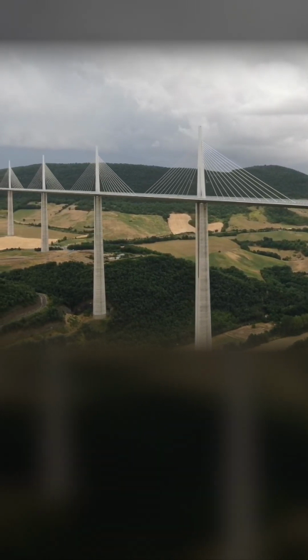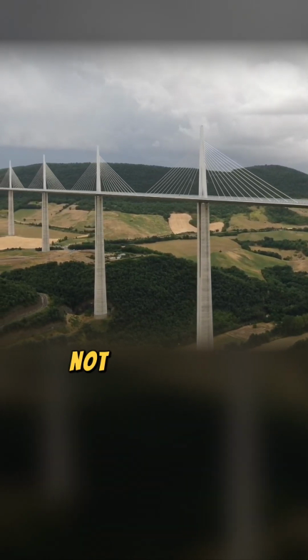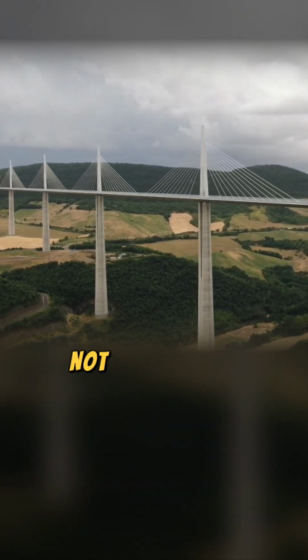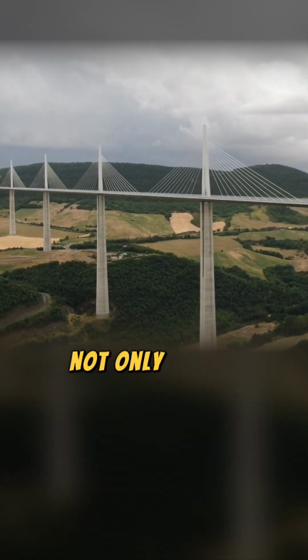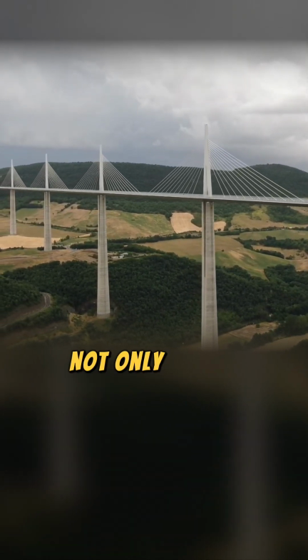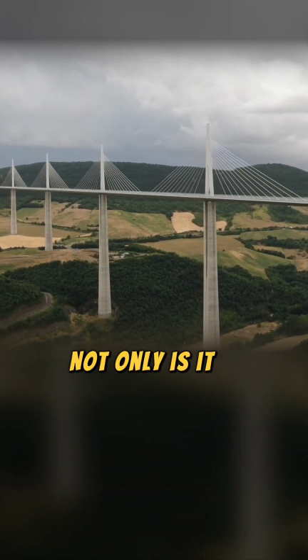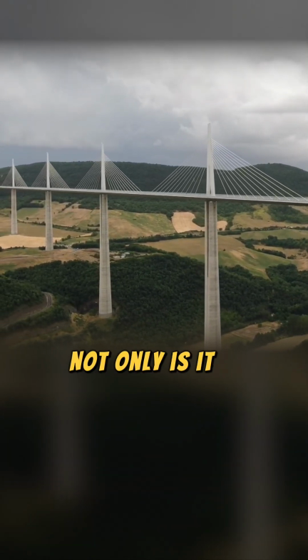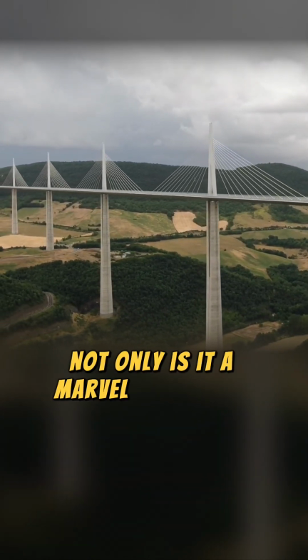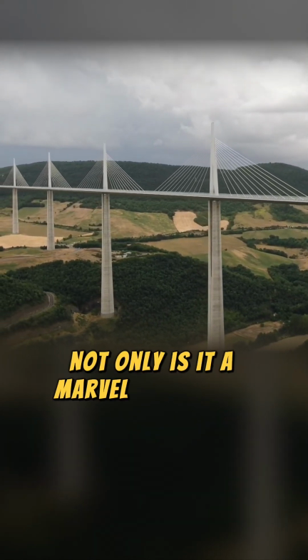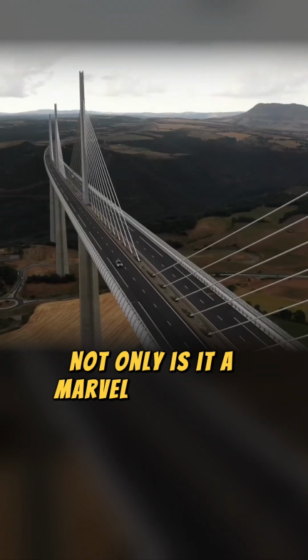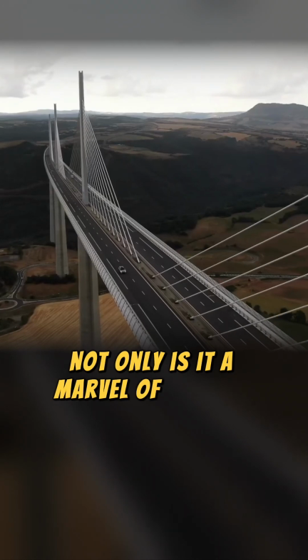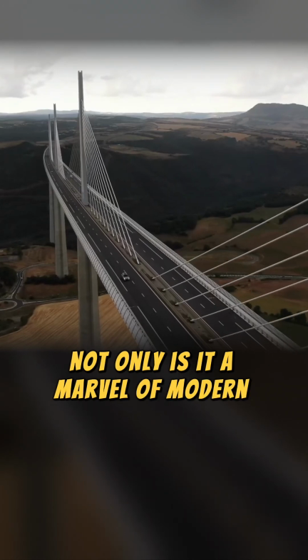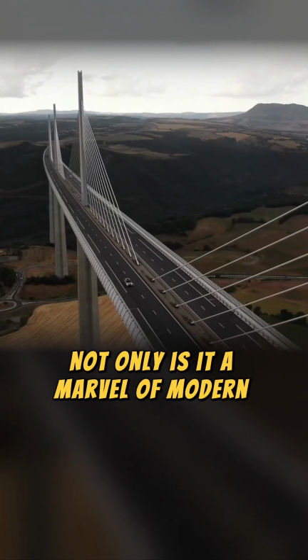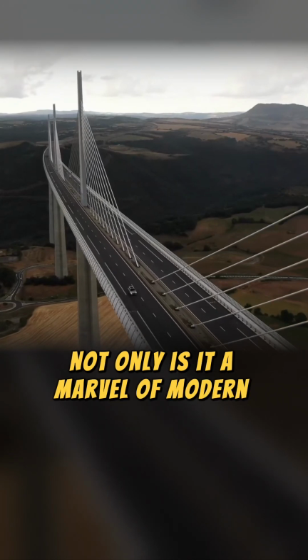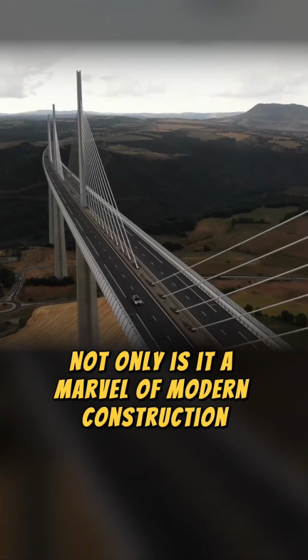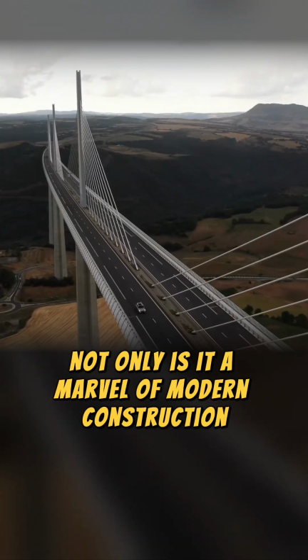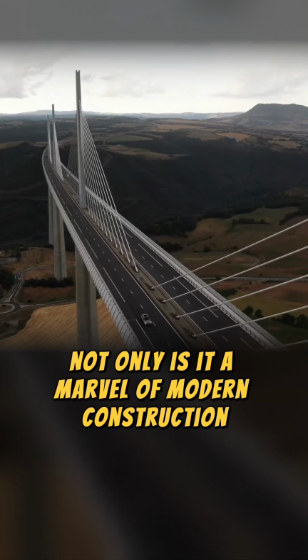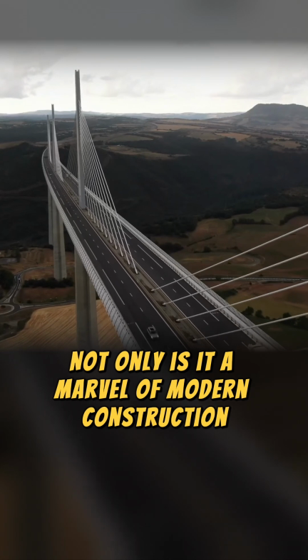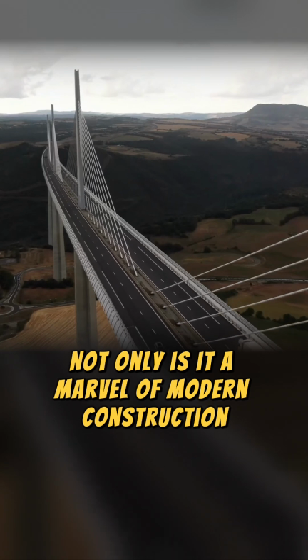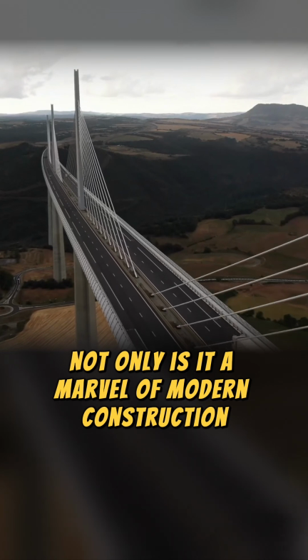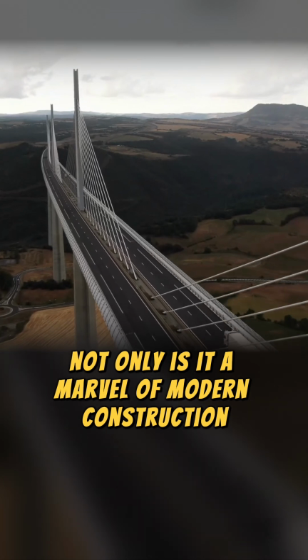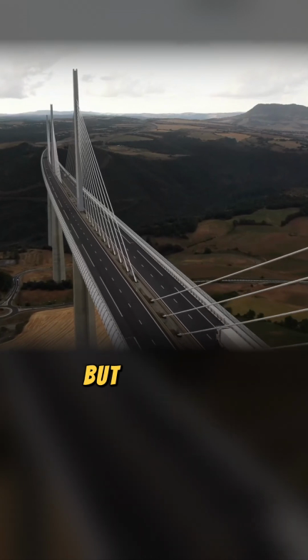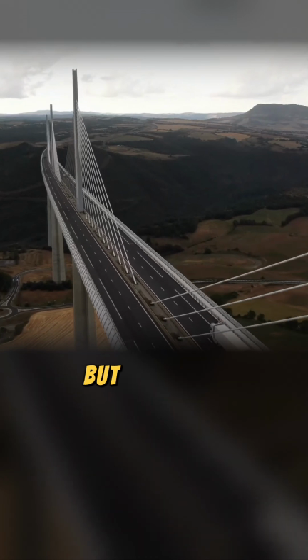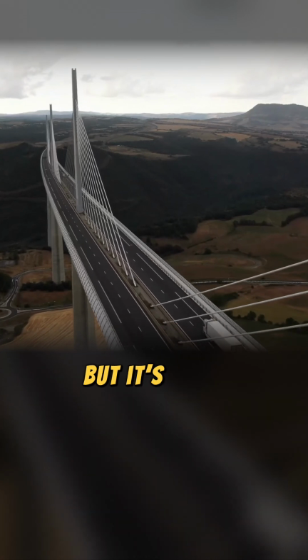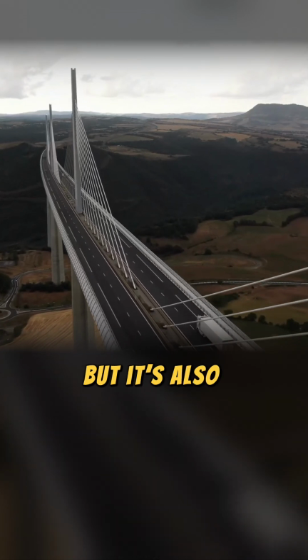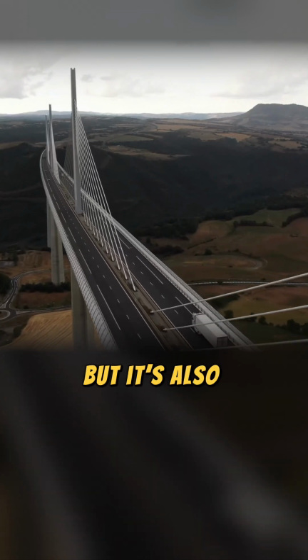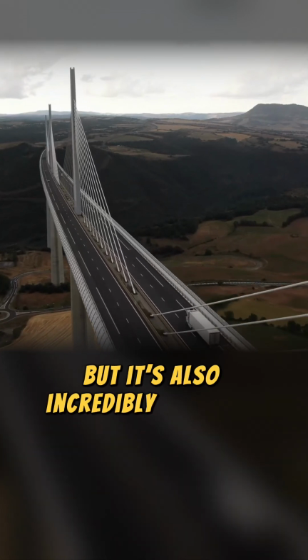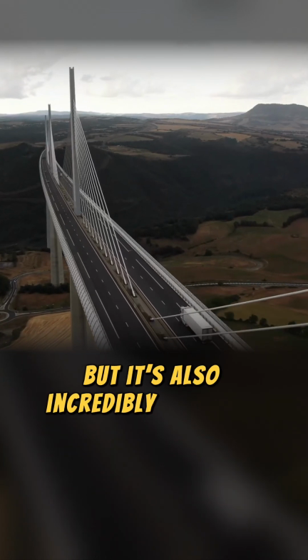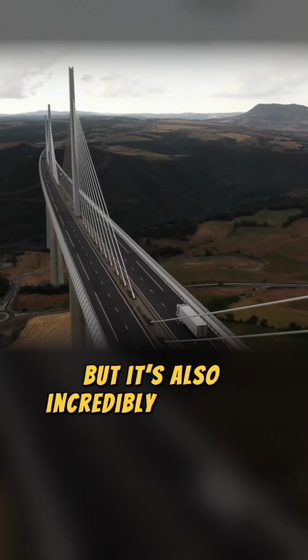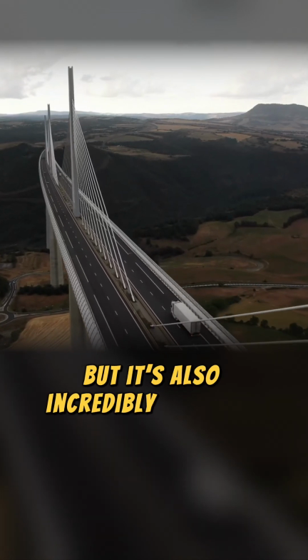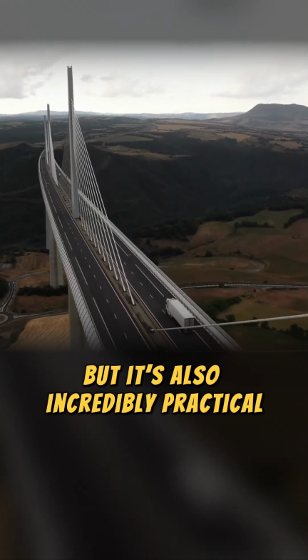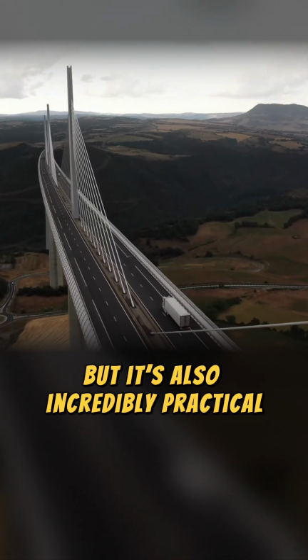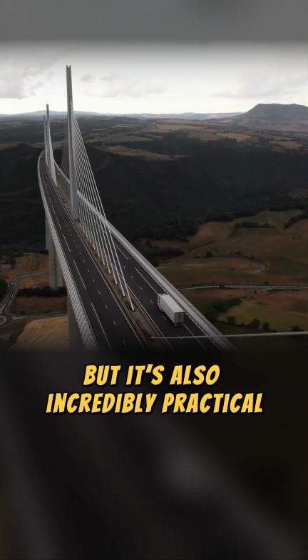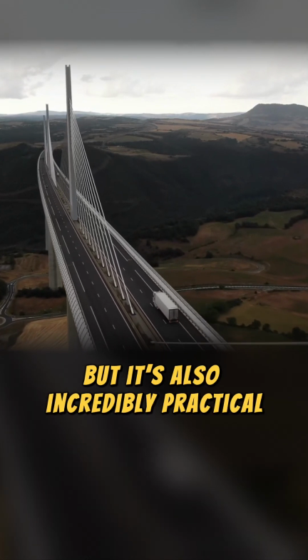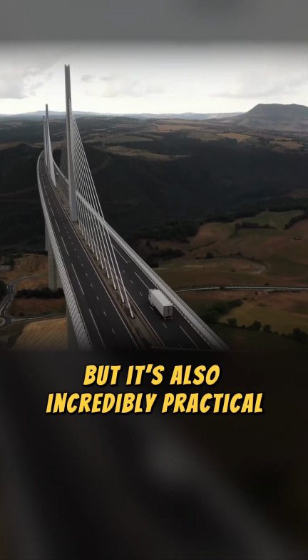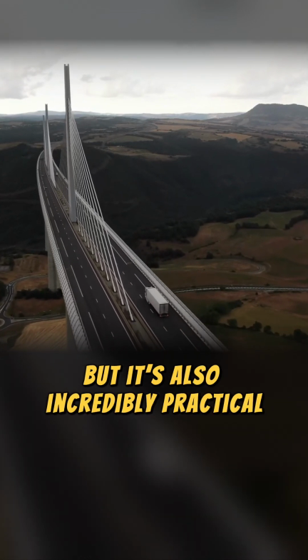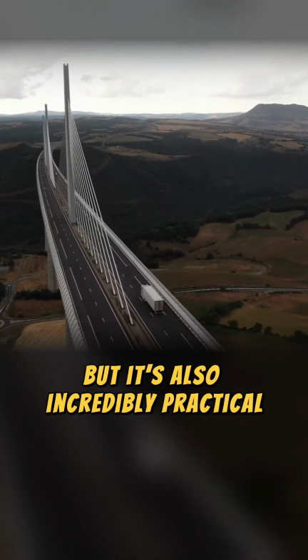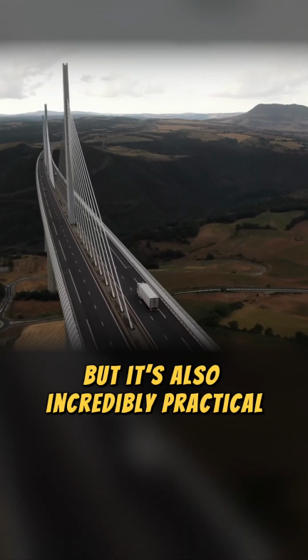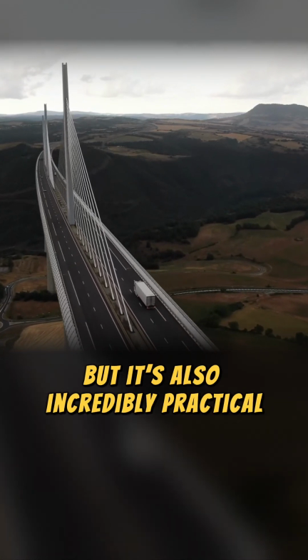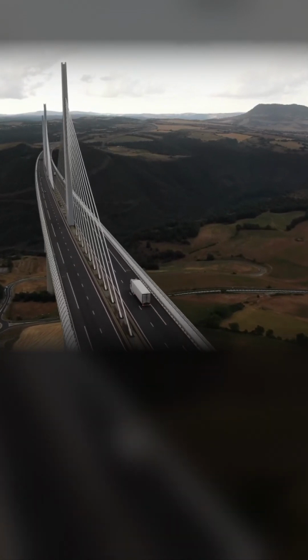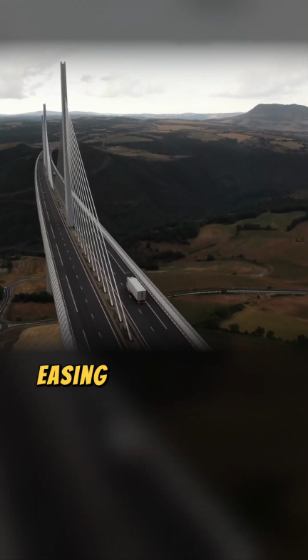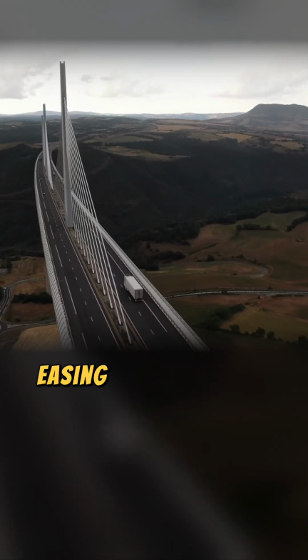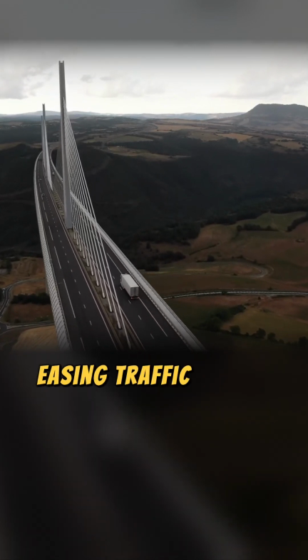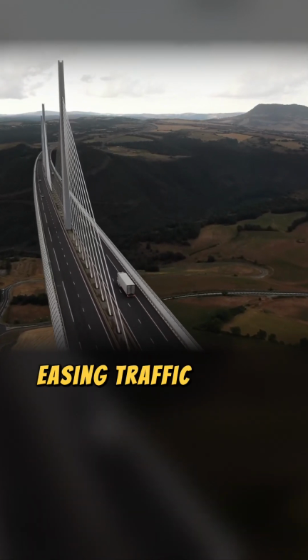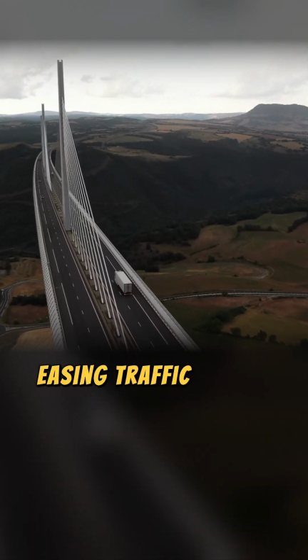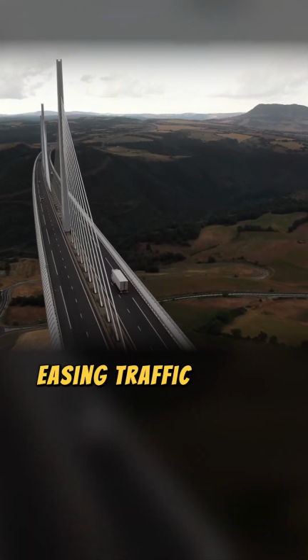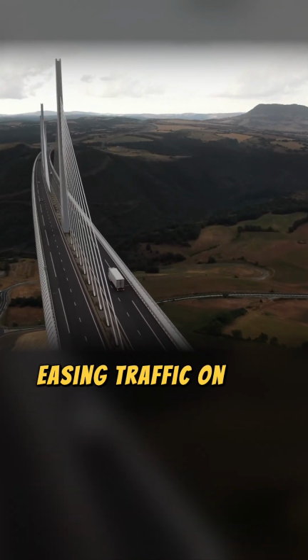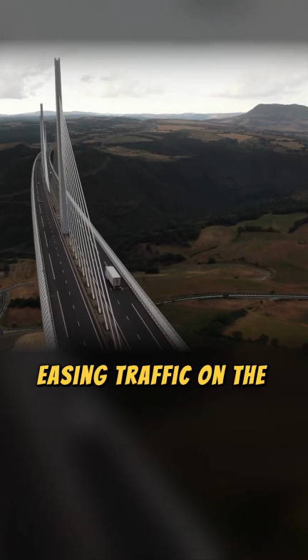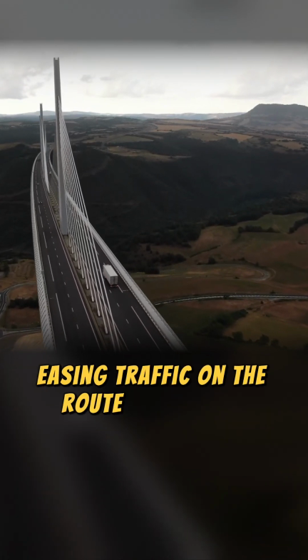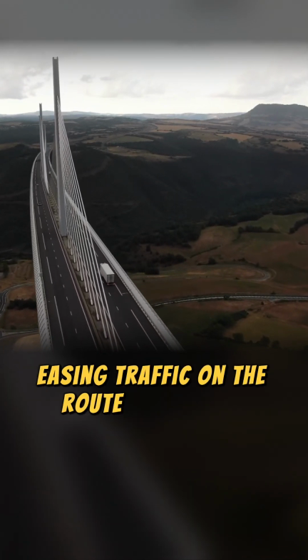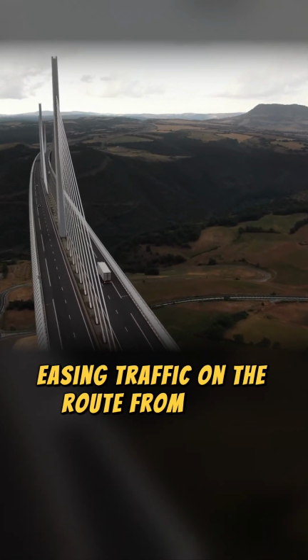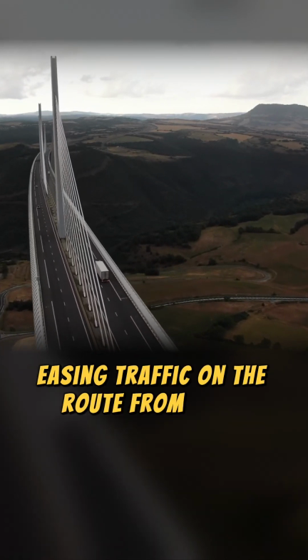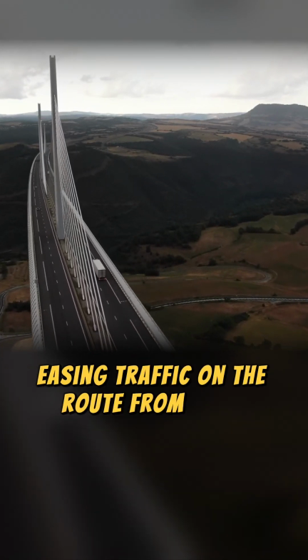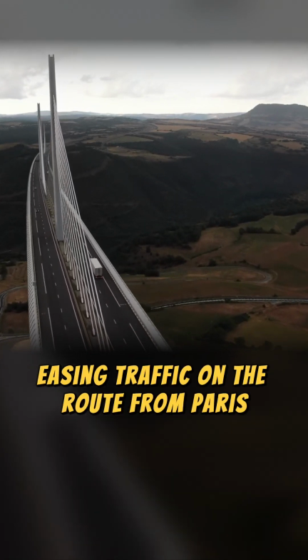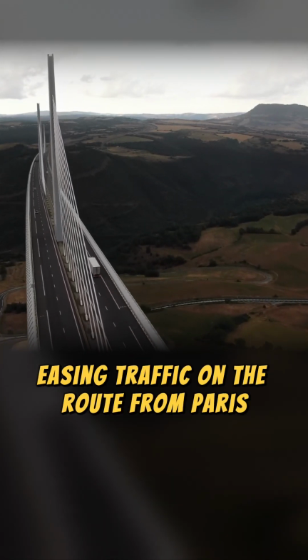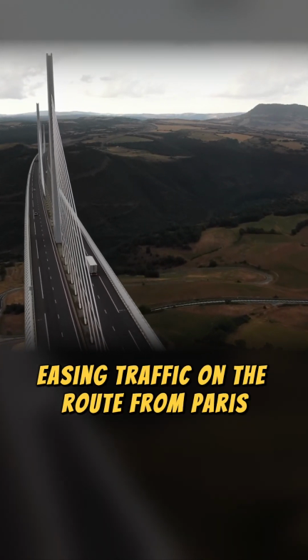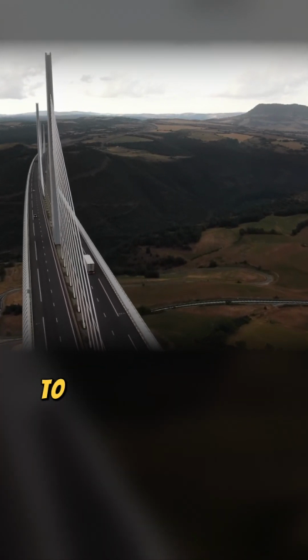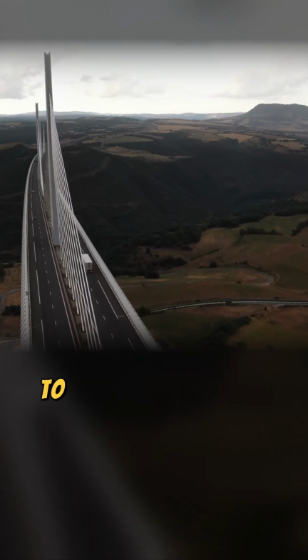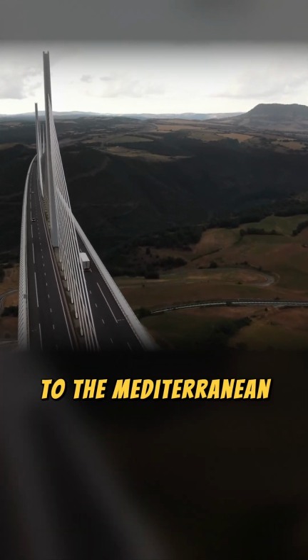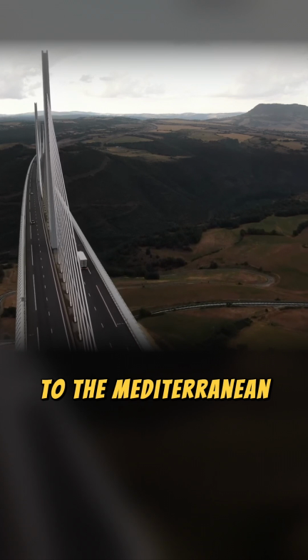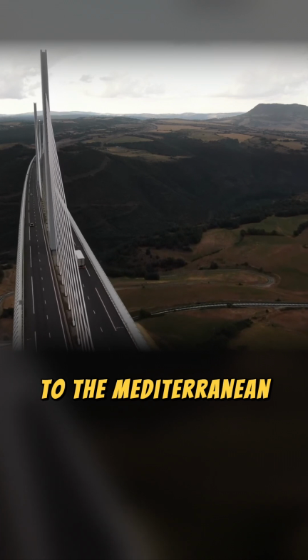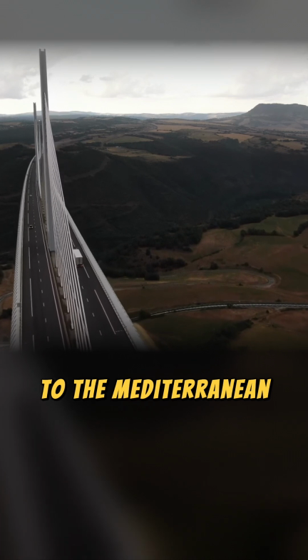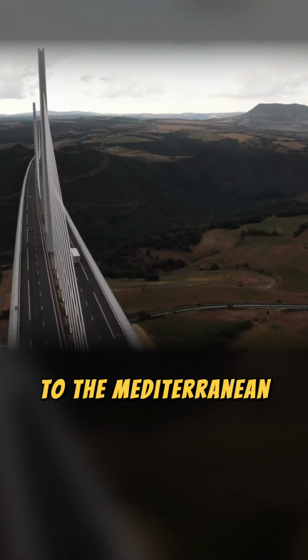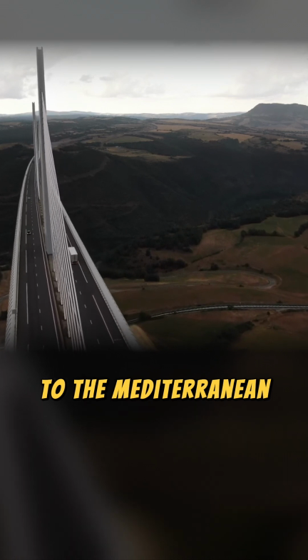Not only is it a marvel of modern construction, but it's also incredibly practical, easing traffic on the route from Paris to the Mediterranean.